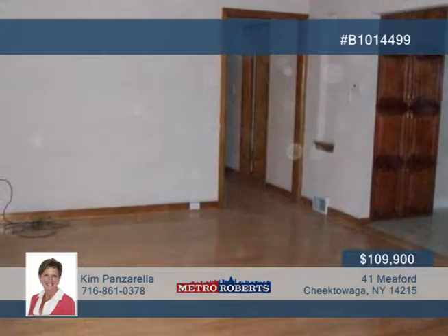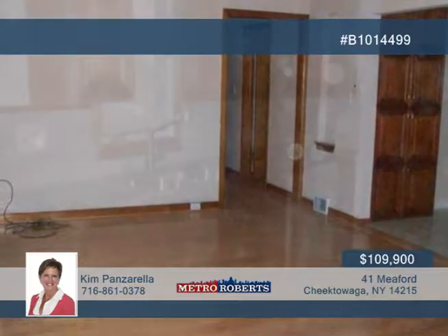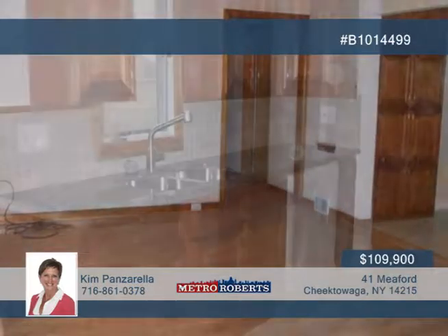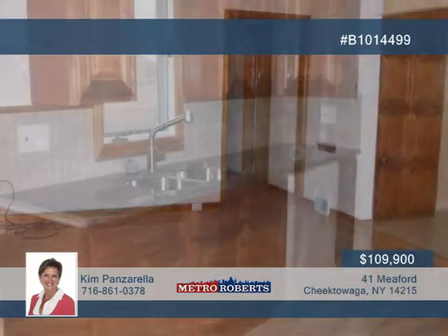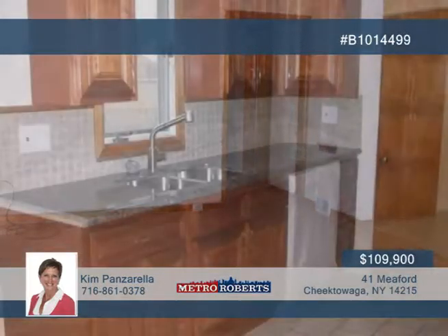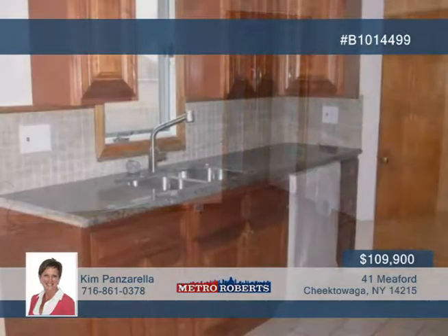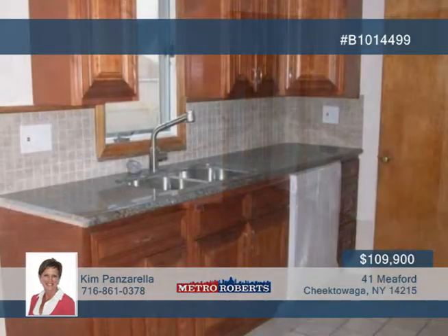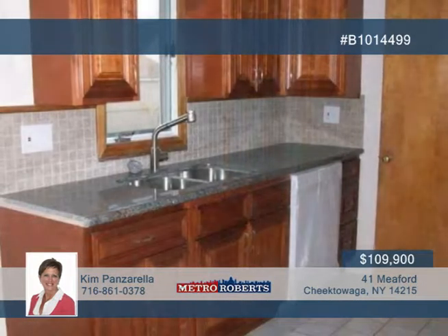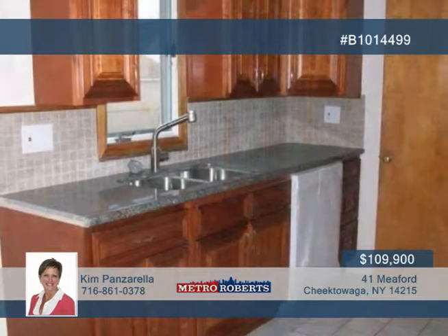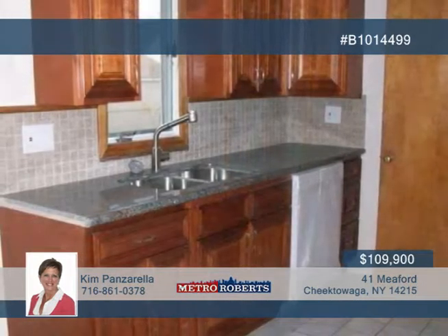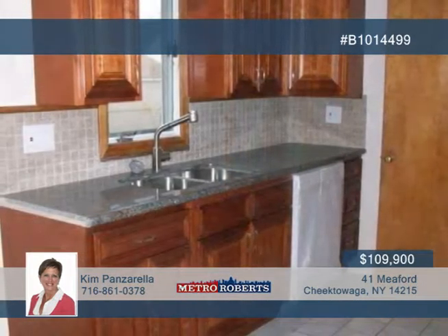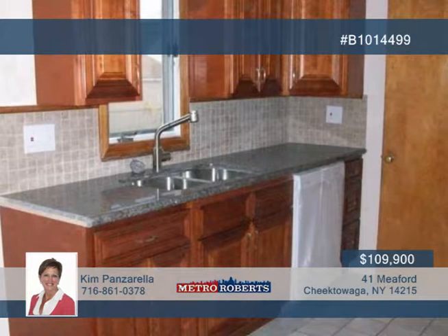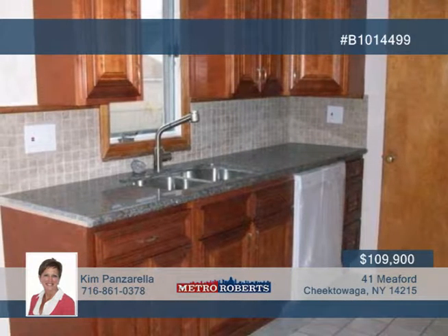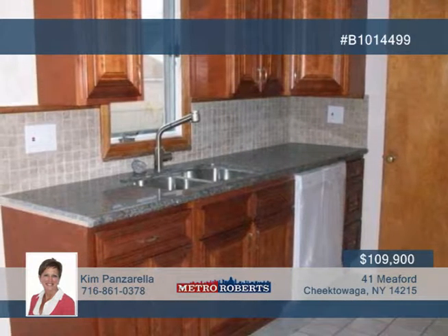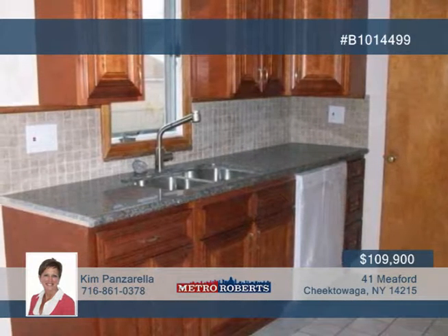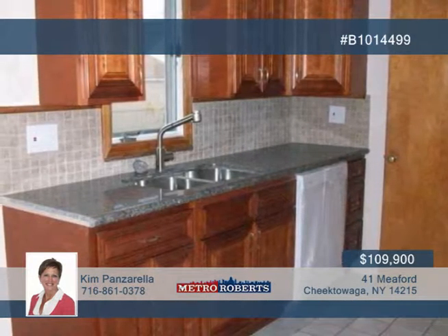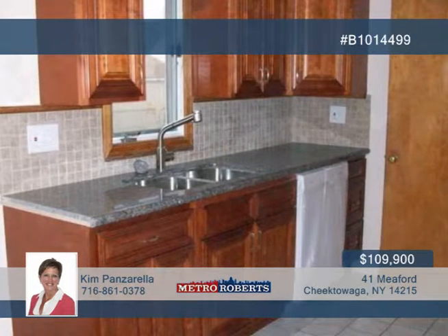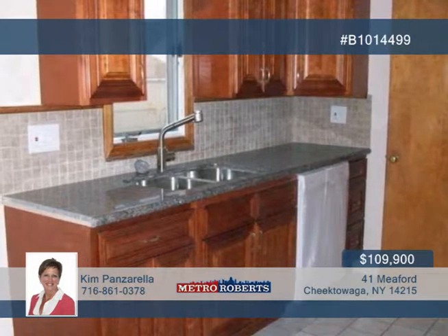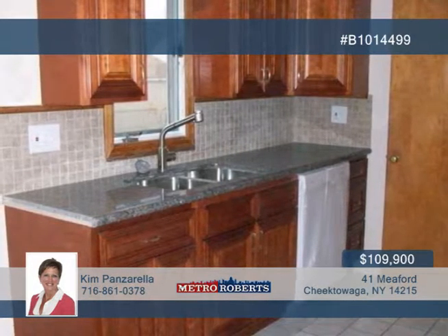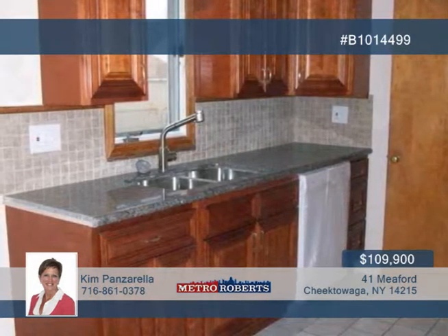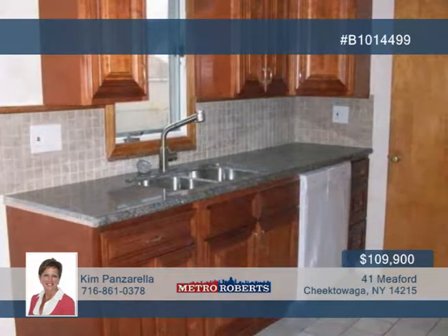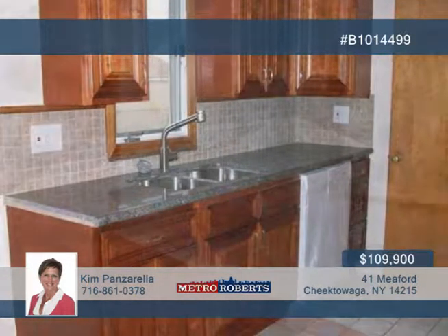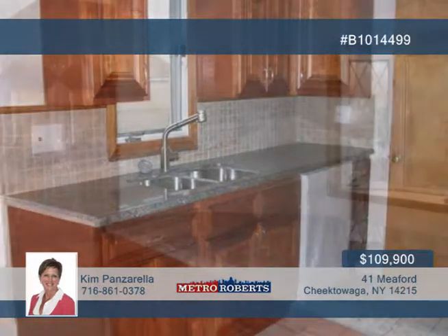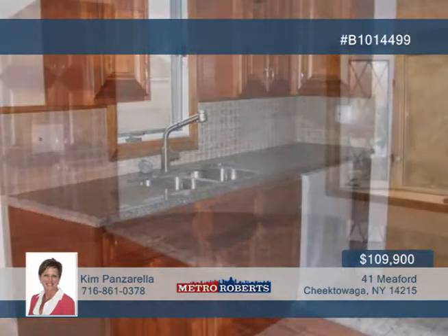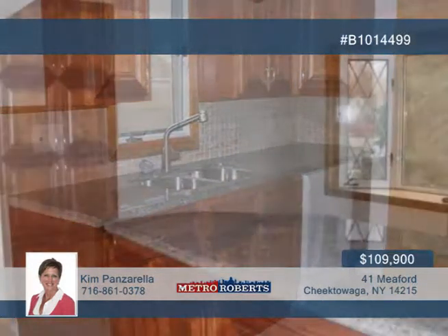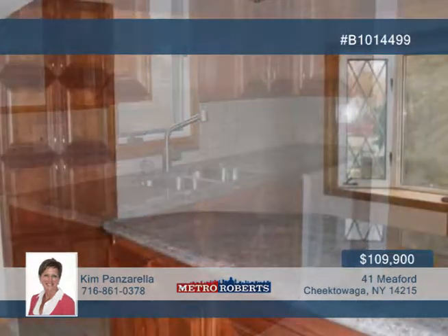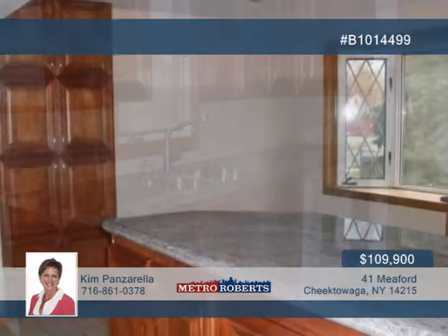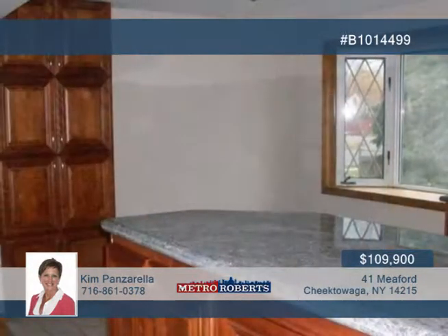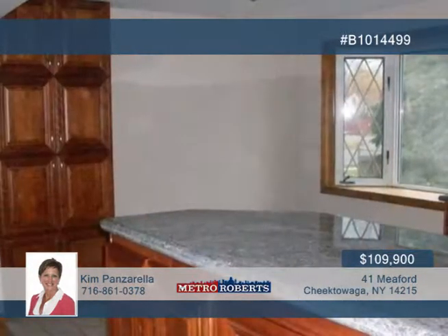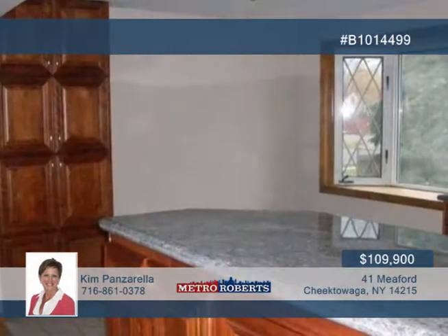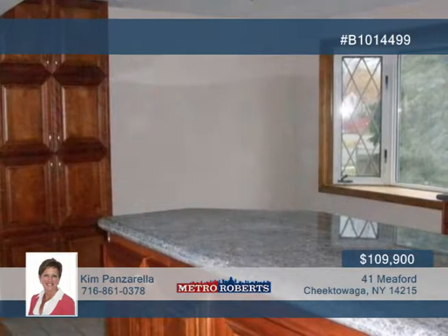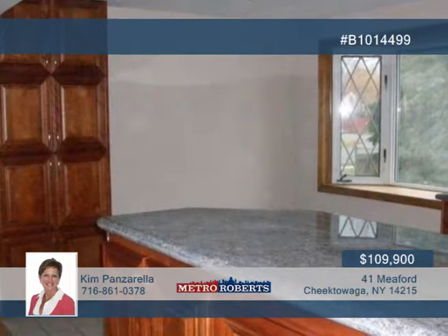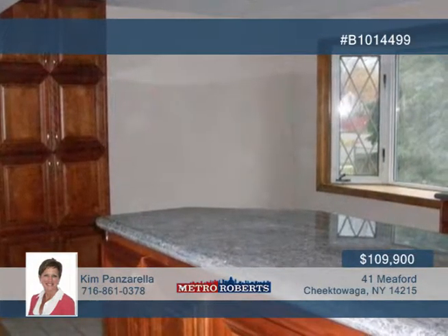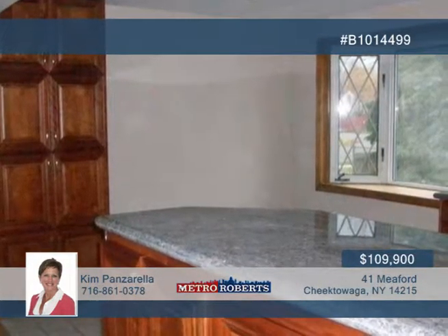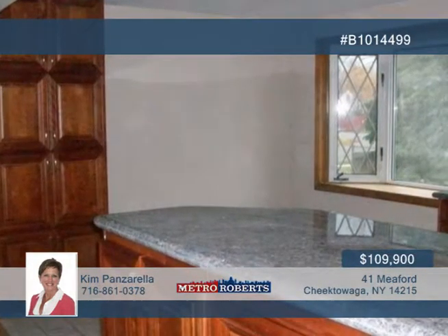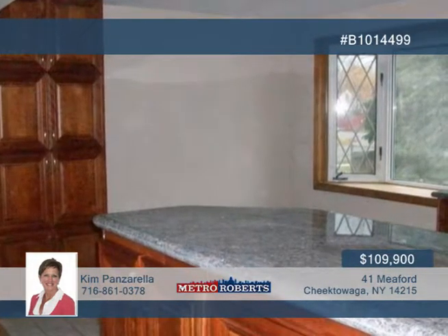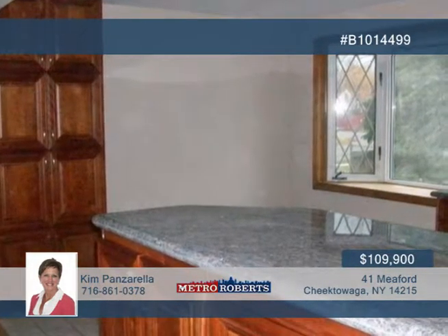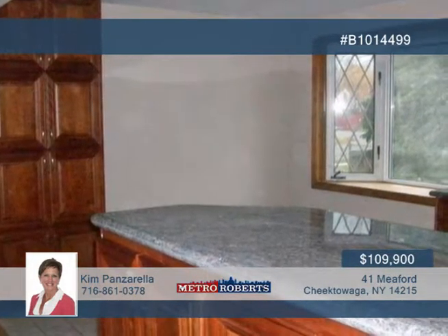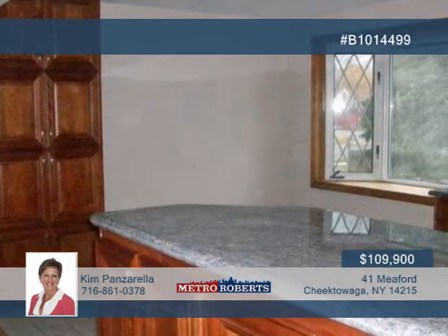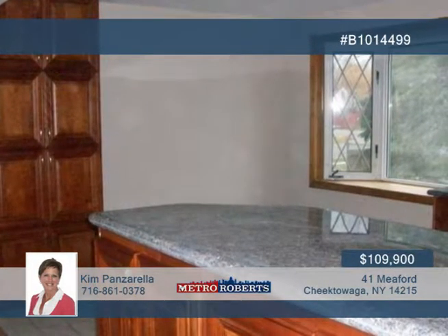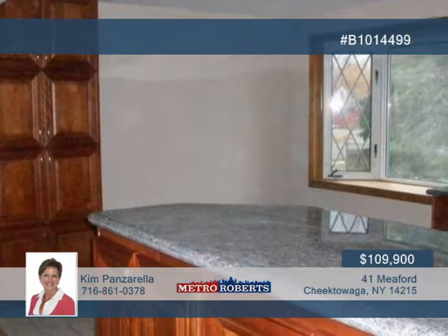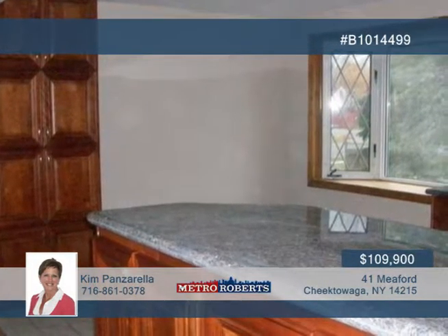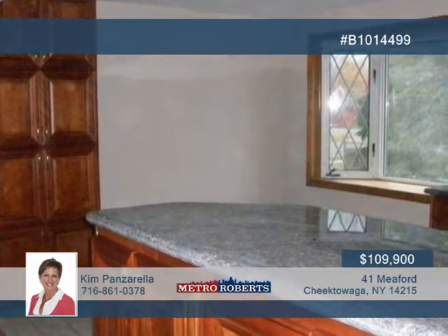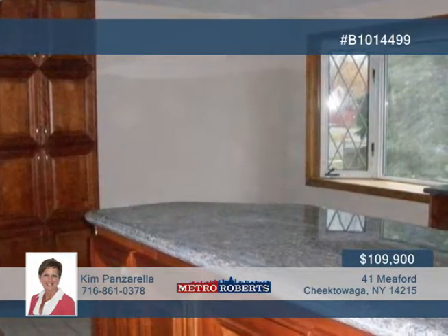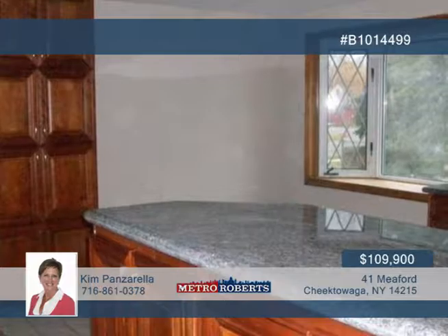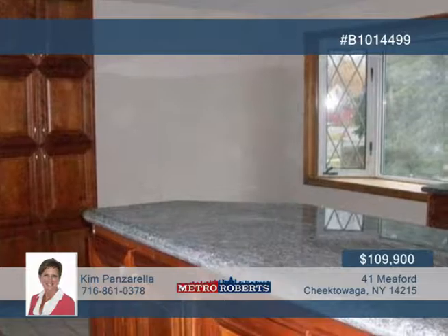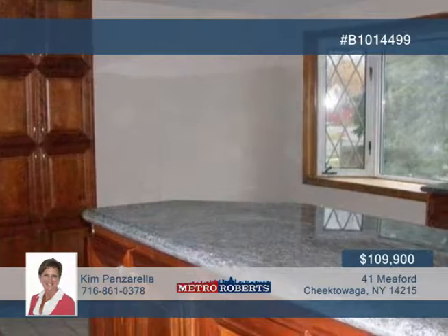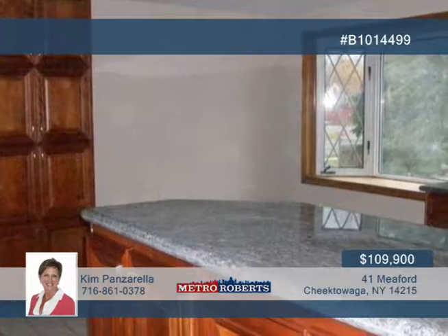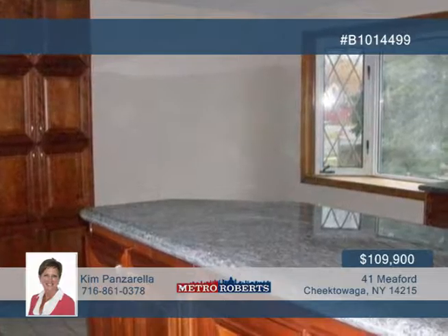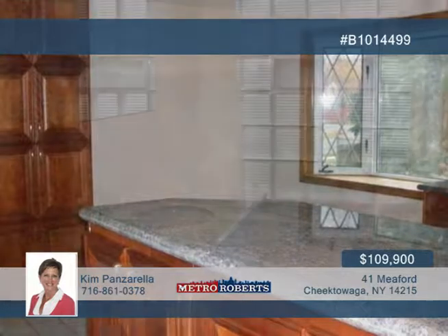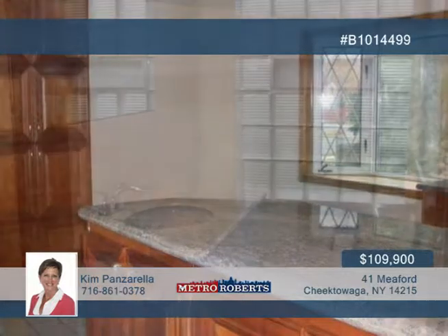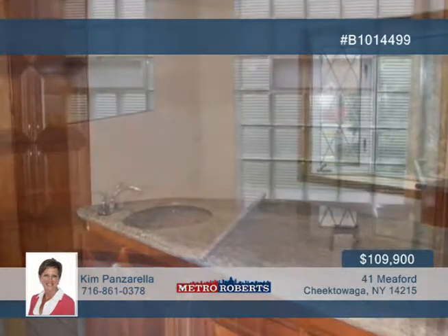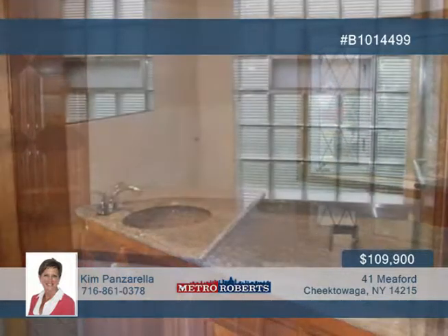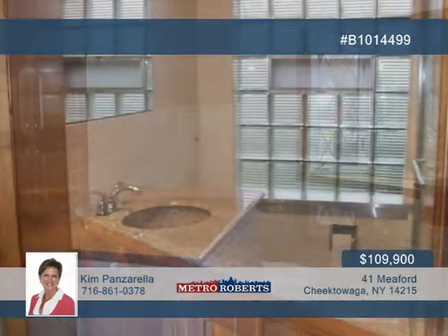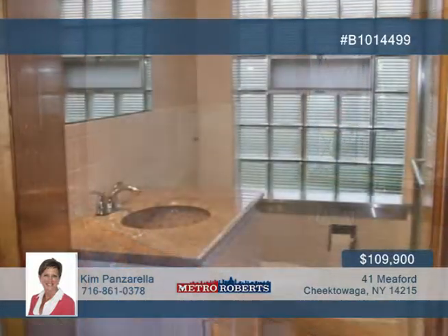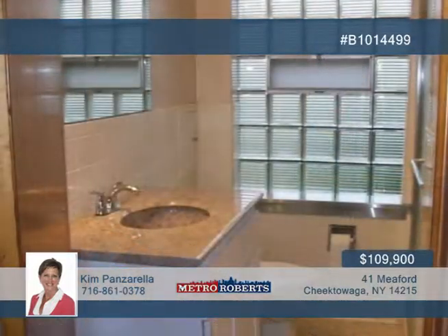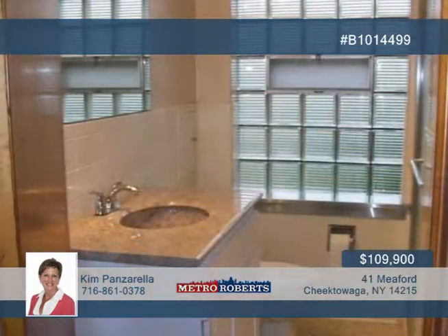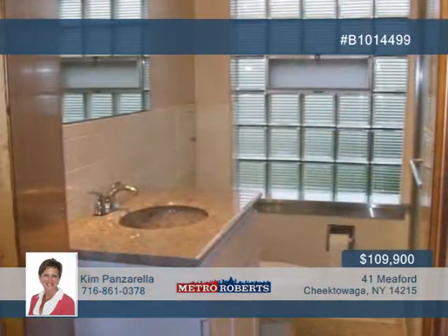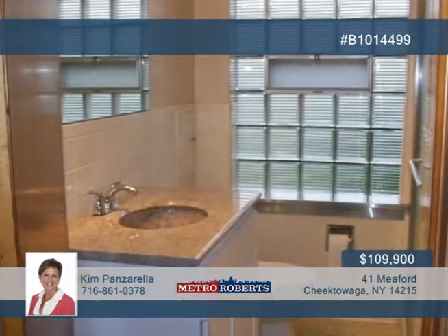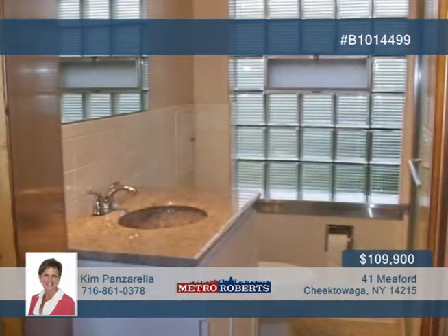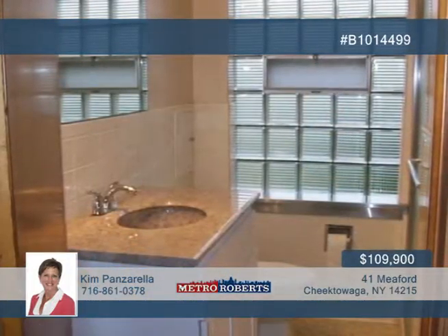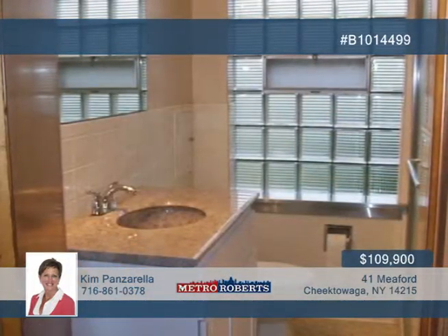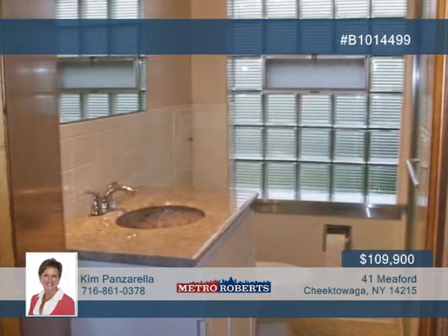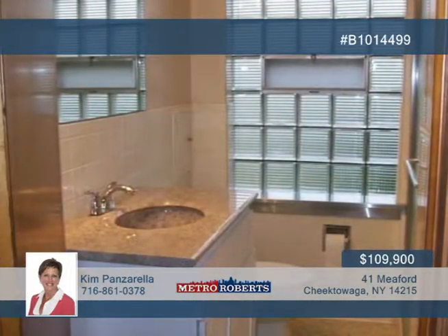The interior shows off a kitchen with beautiful cabinets, granite countertops, stainless steel sink, ceramic backsplash, and dishwasher.